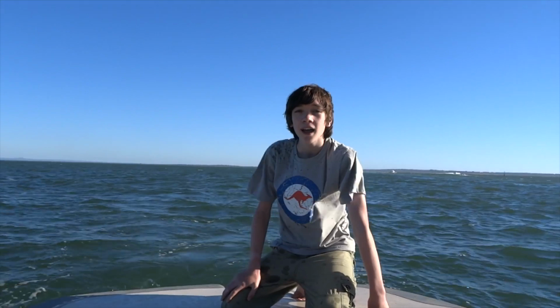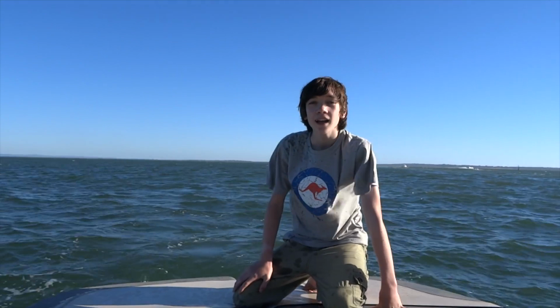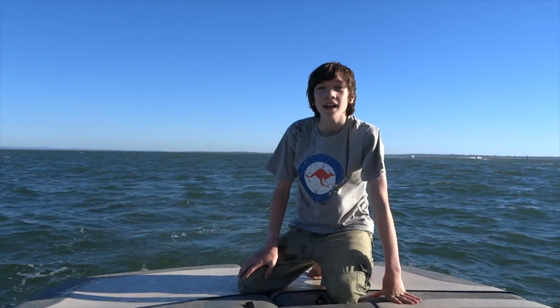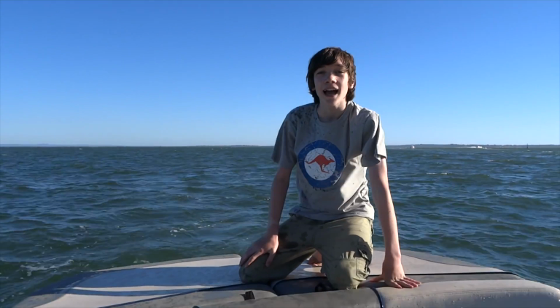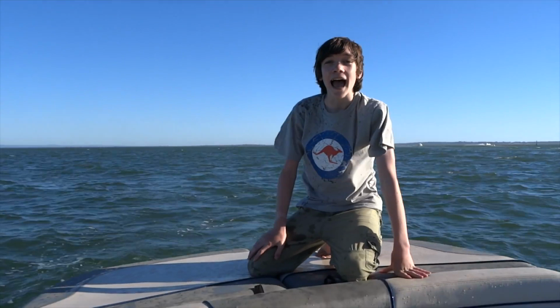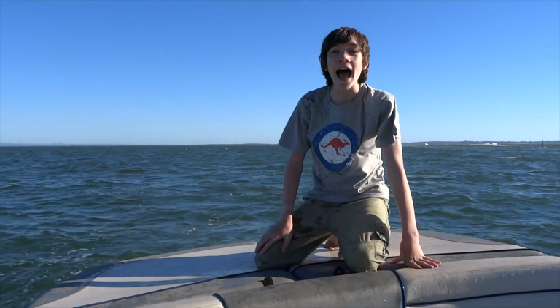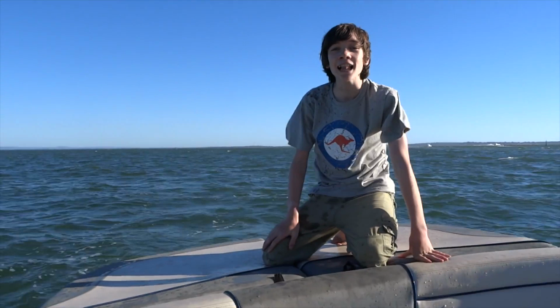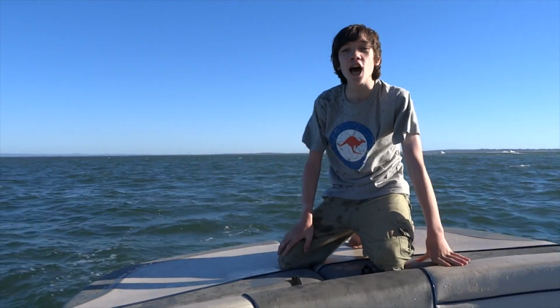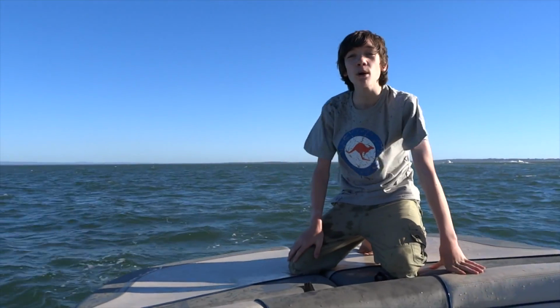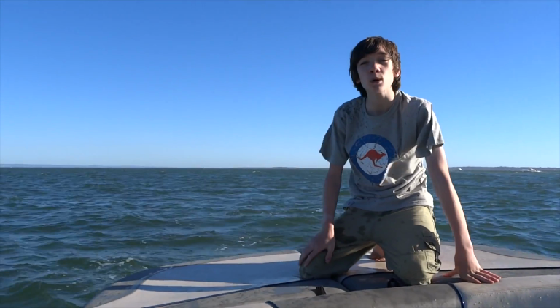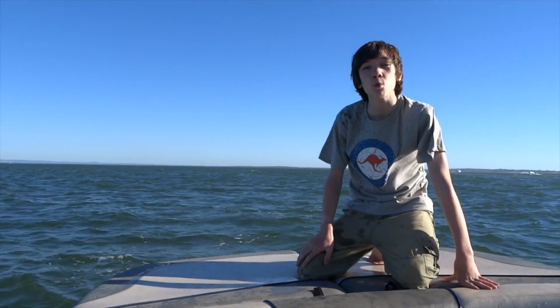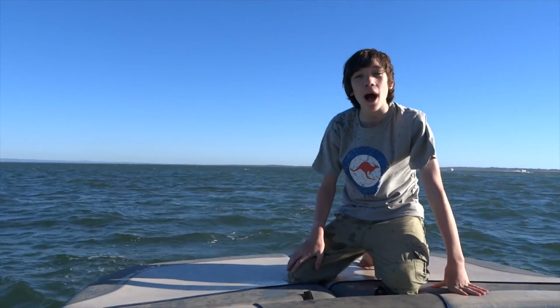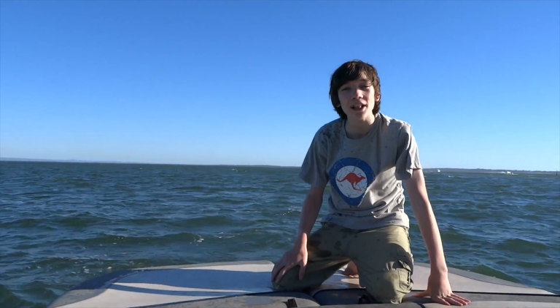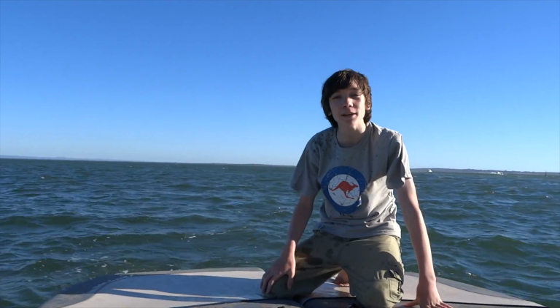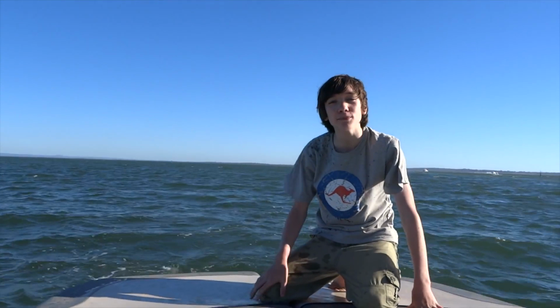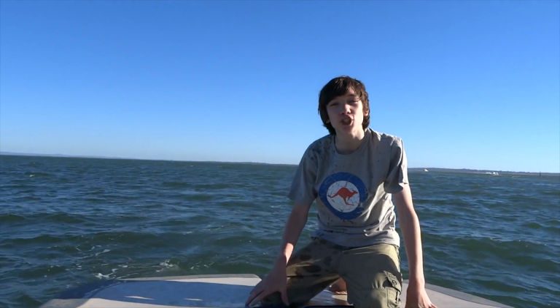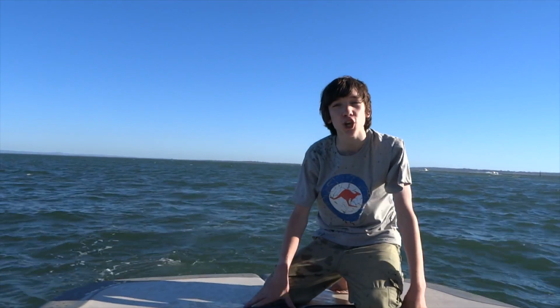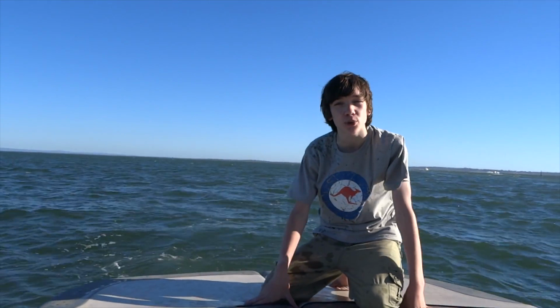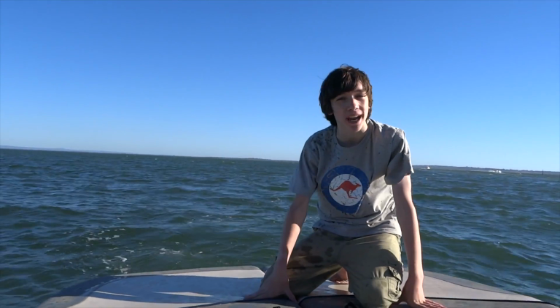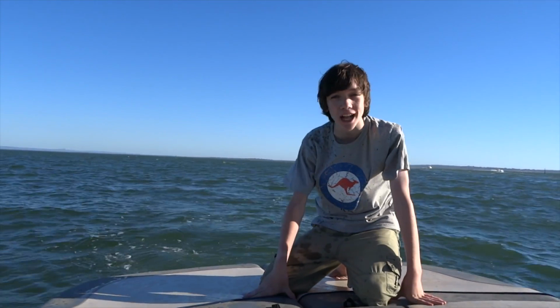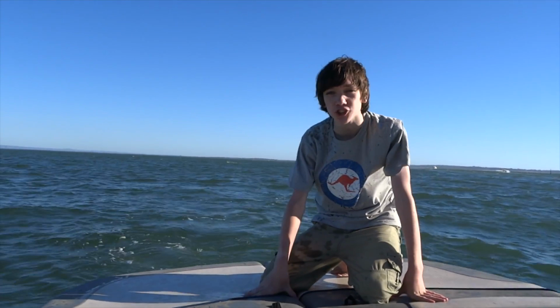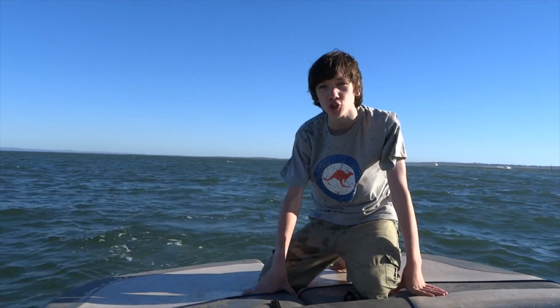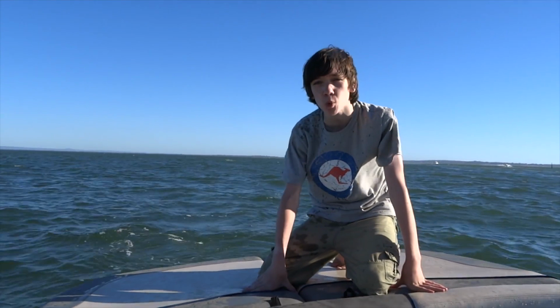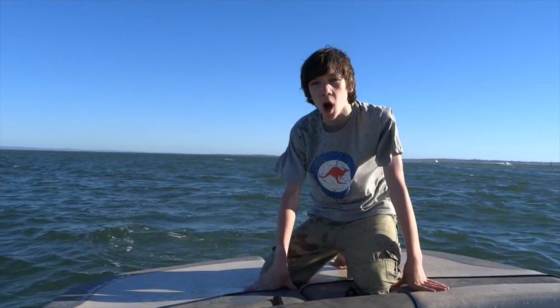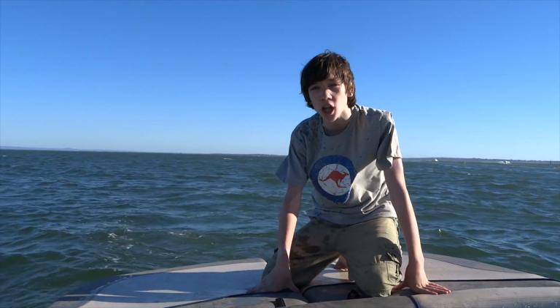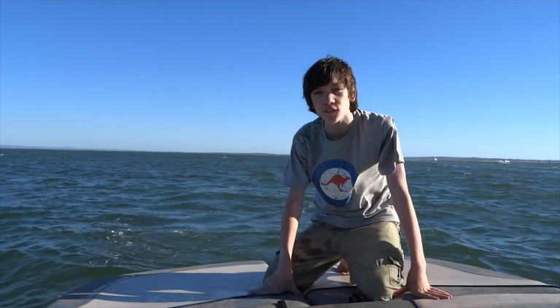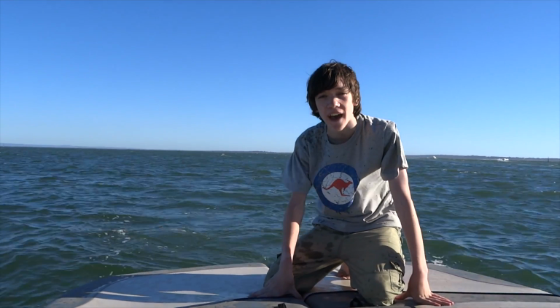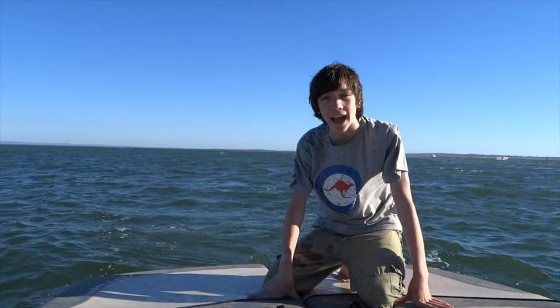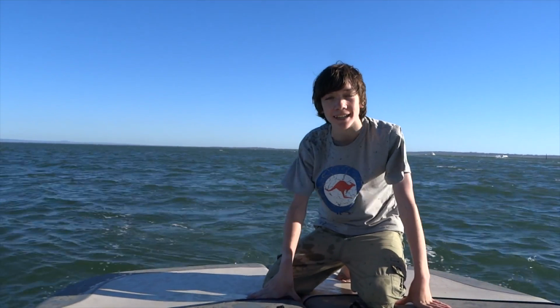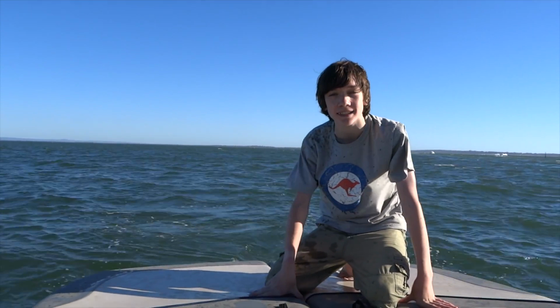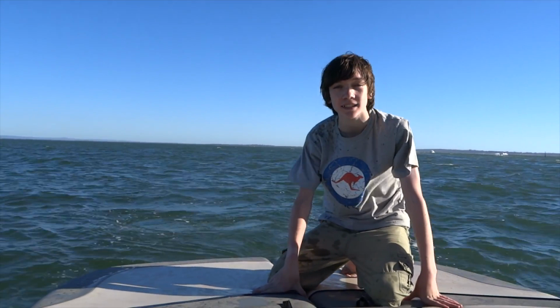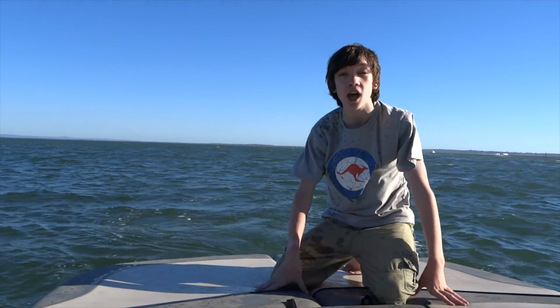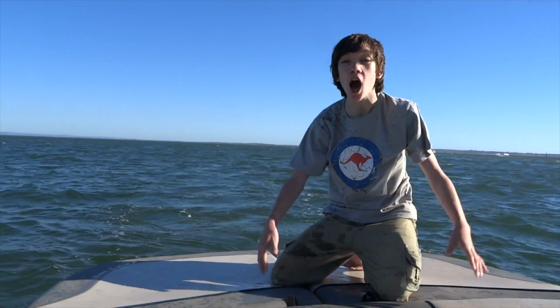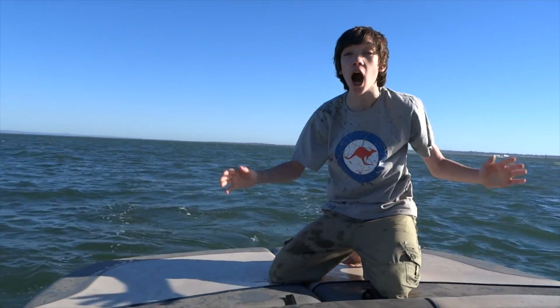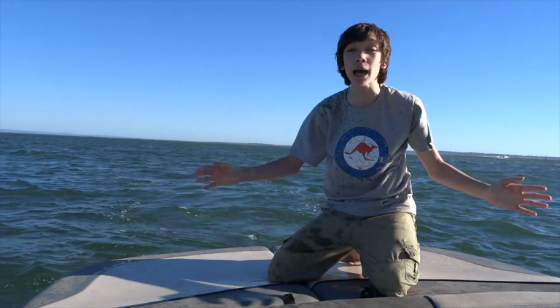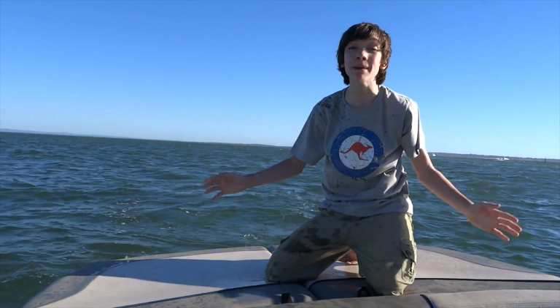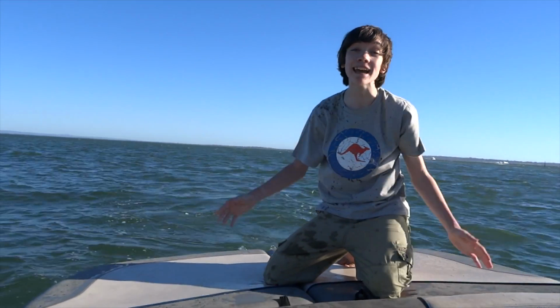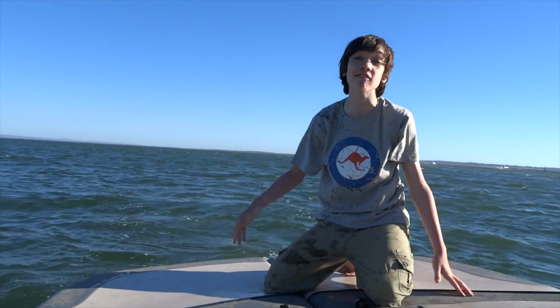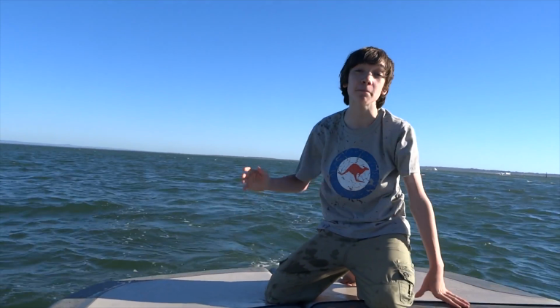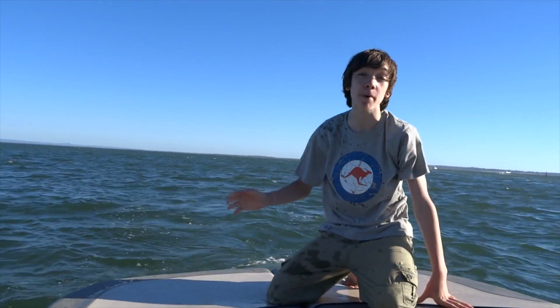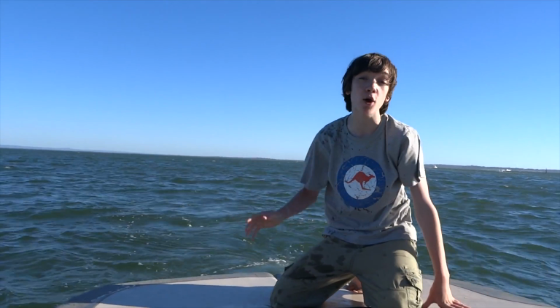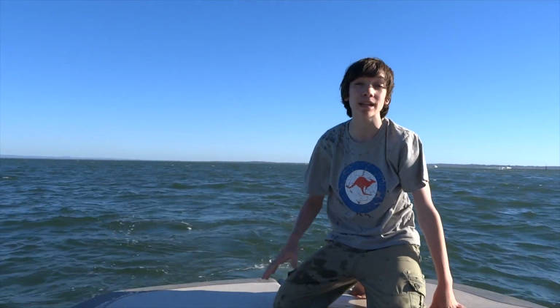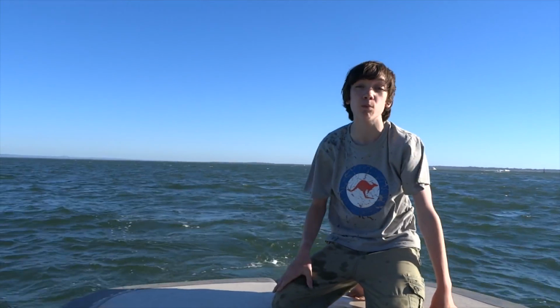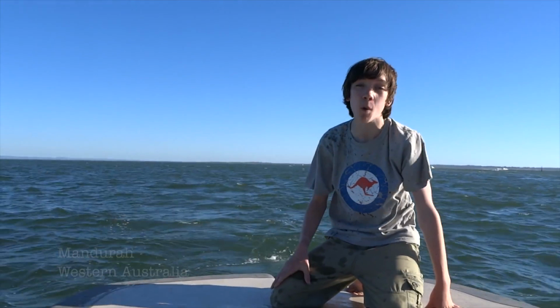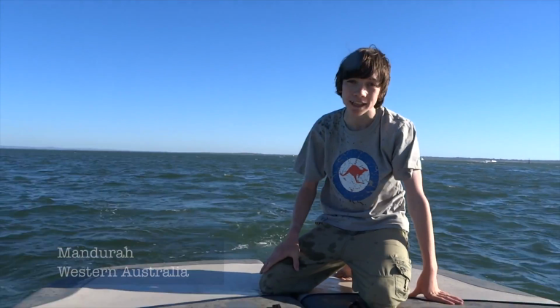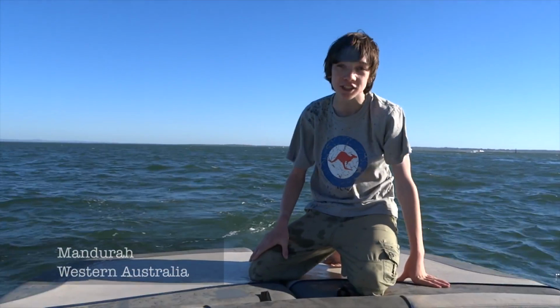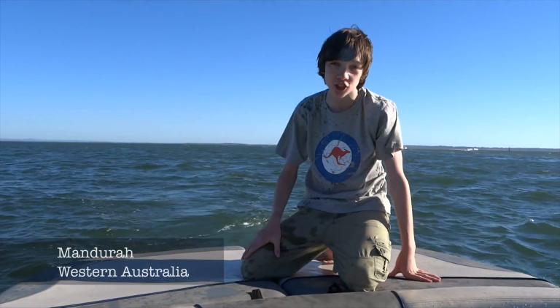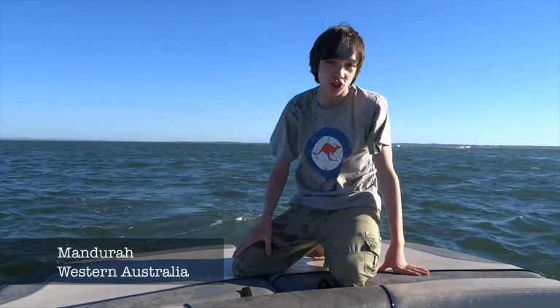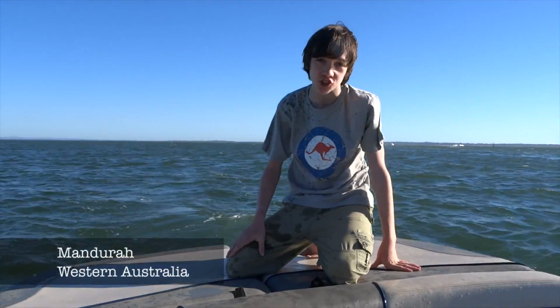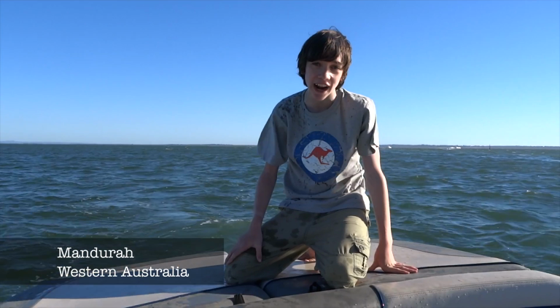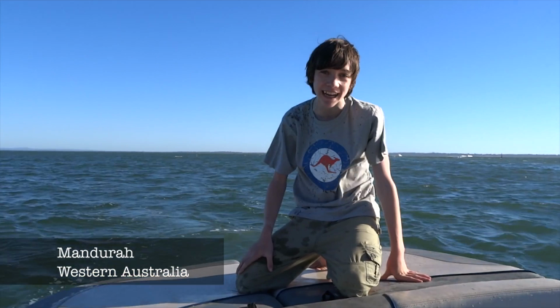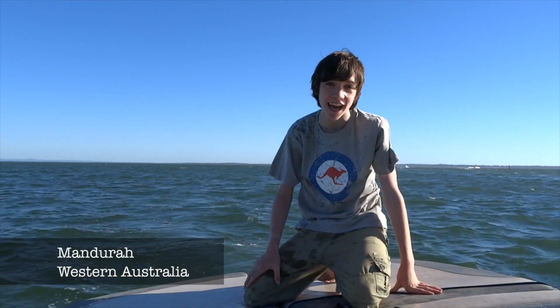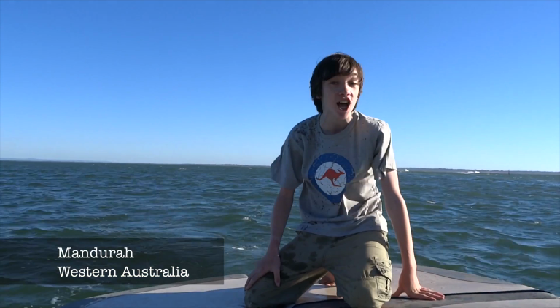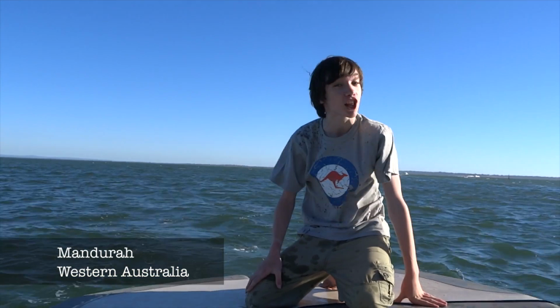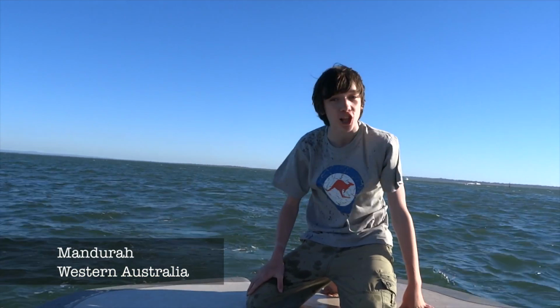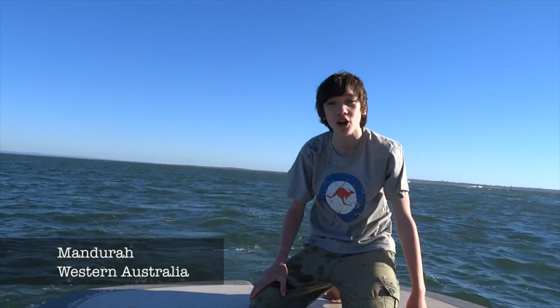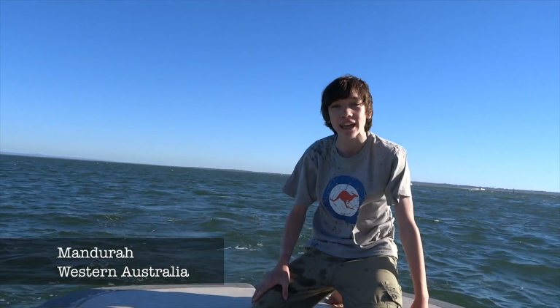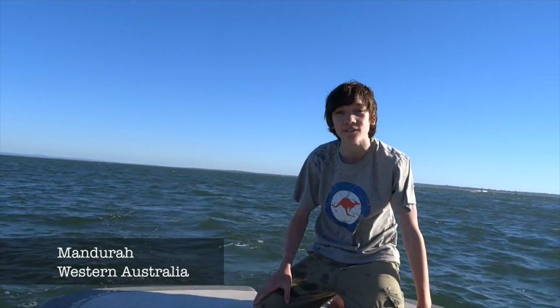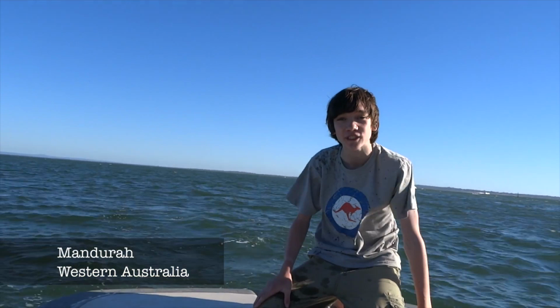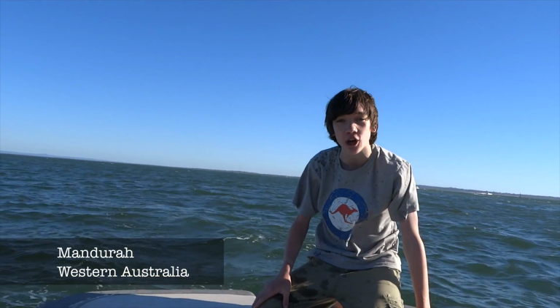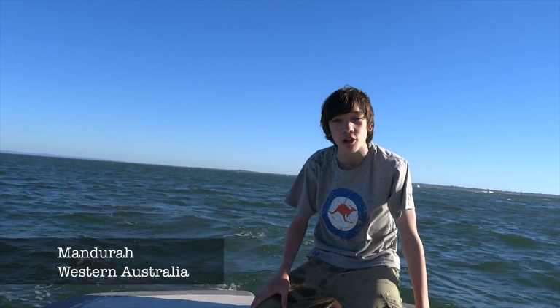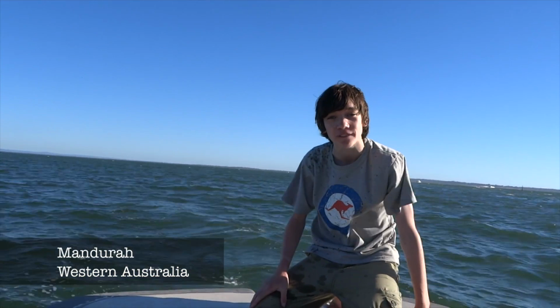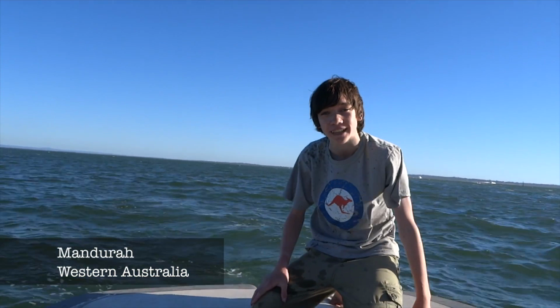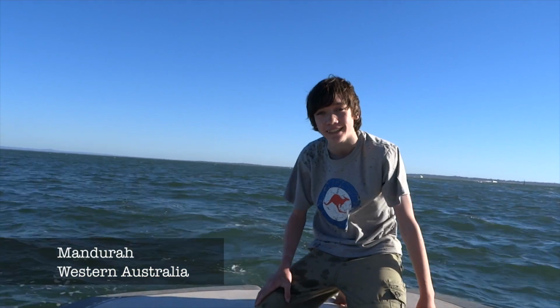Hello and welcome to Natural World Facts. I'm here on a boat in Western Australia looking for dolphins.